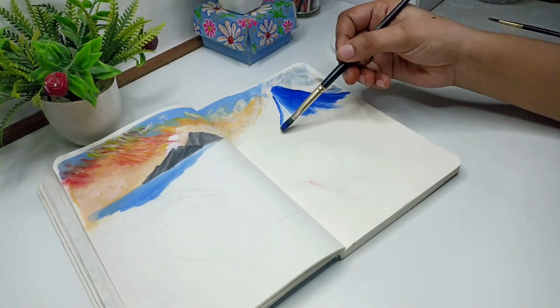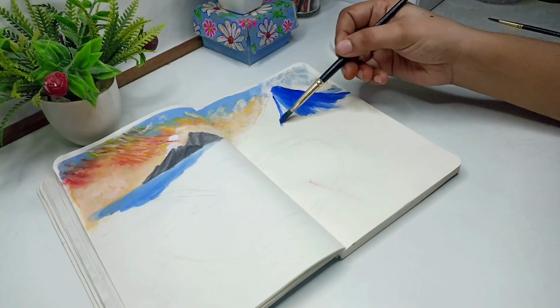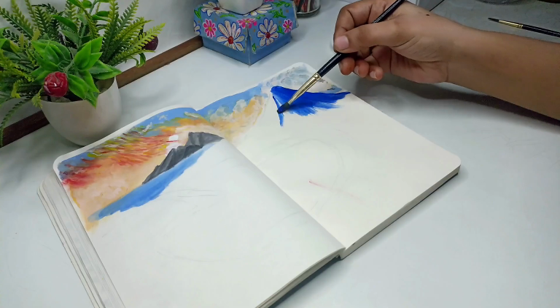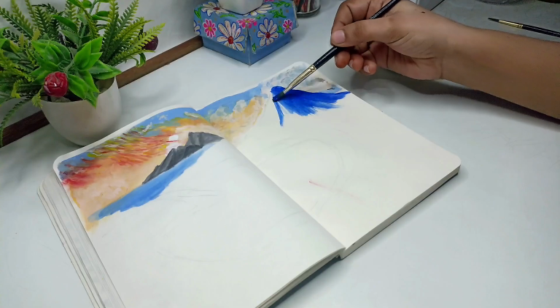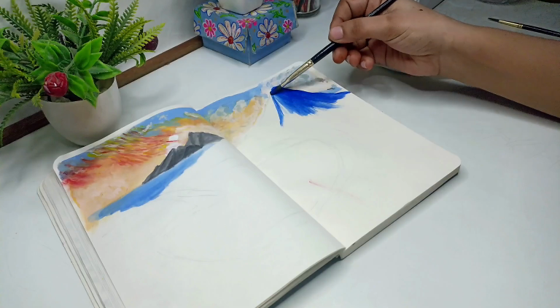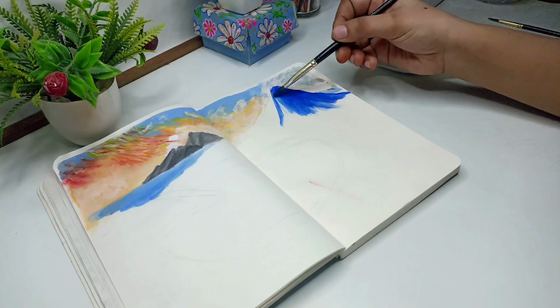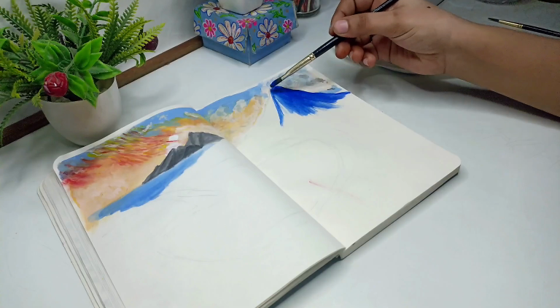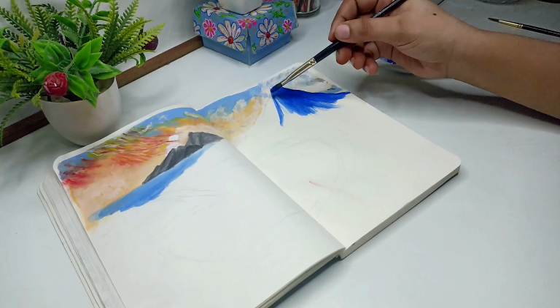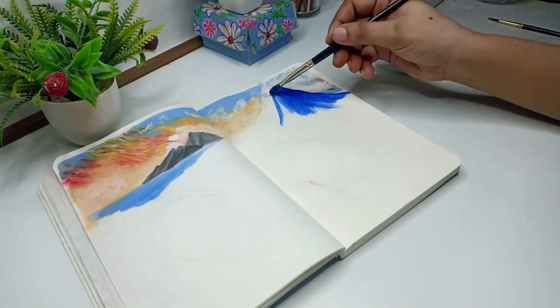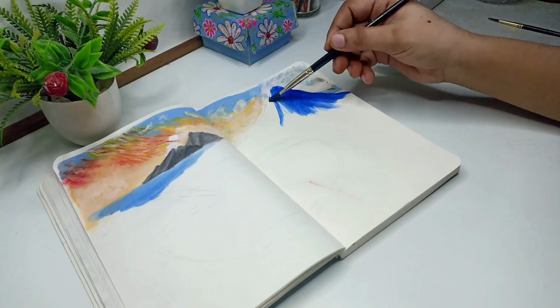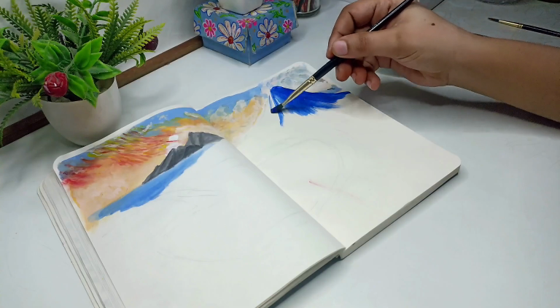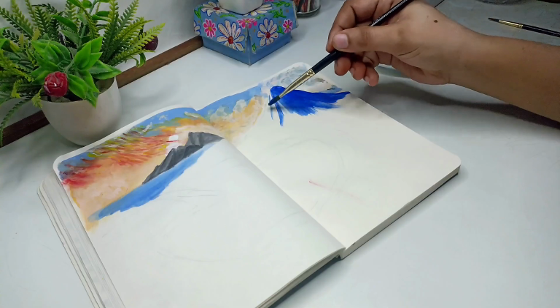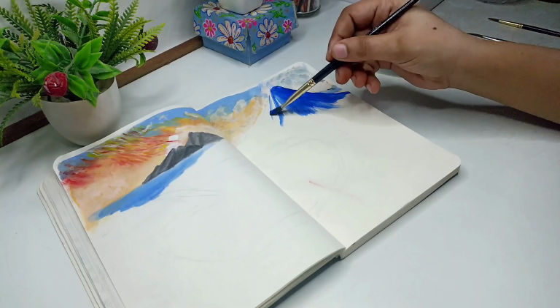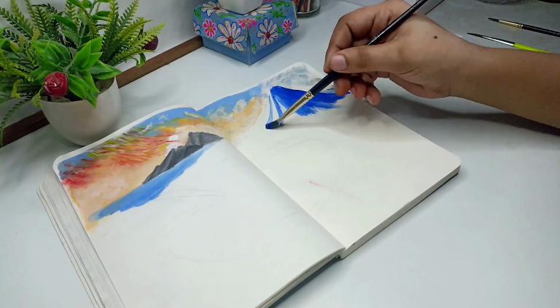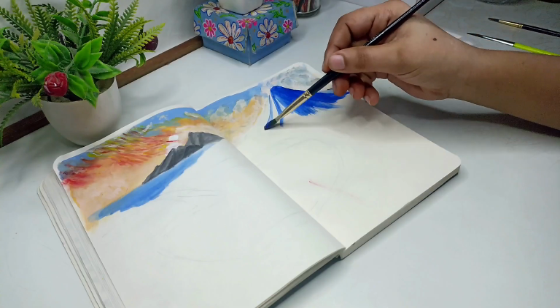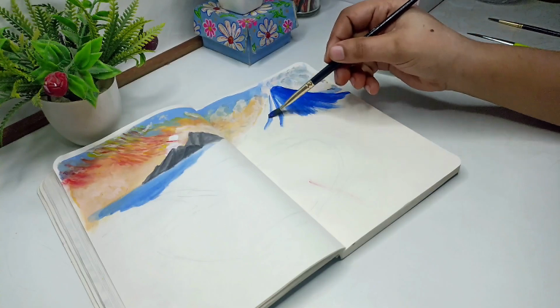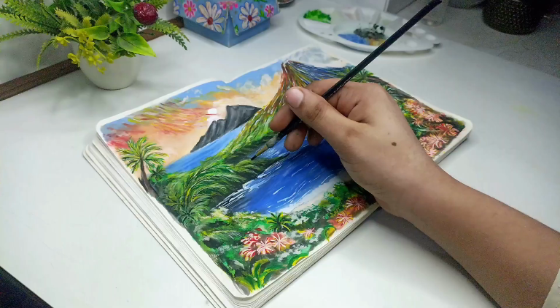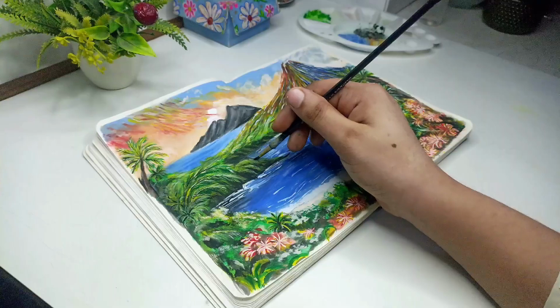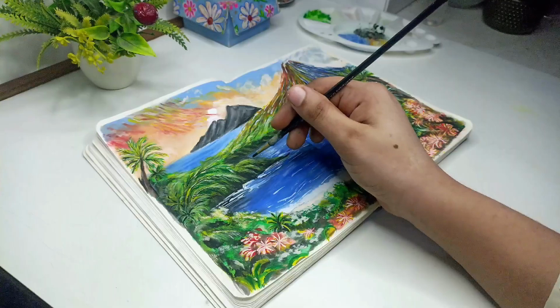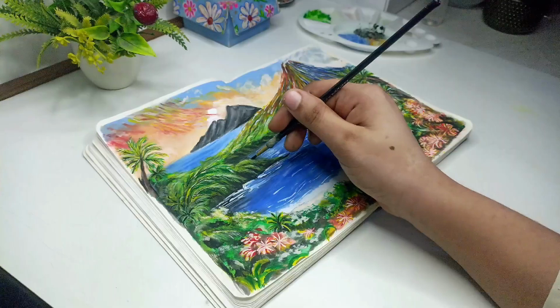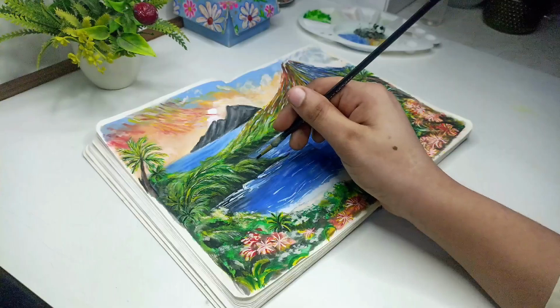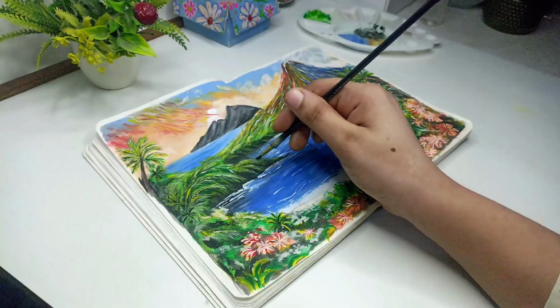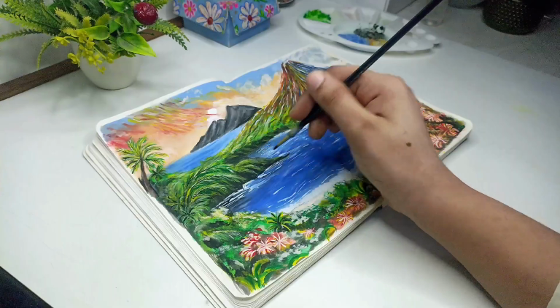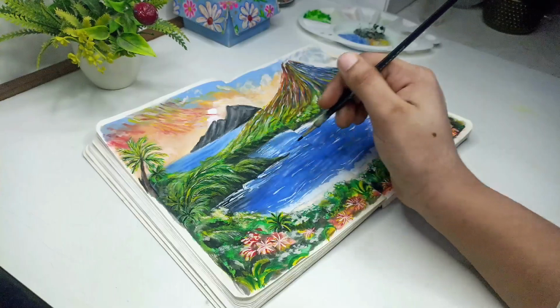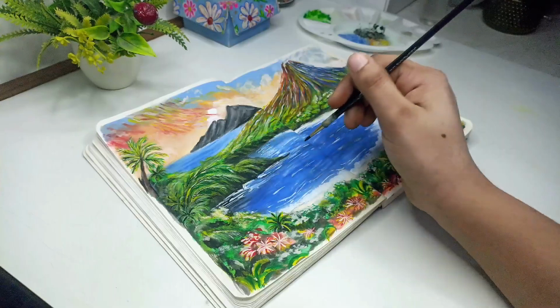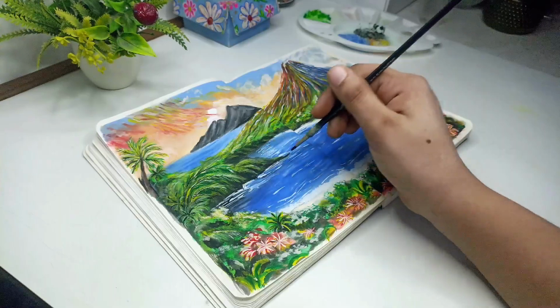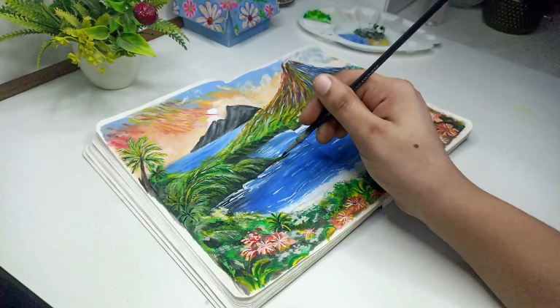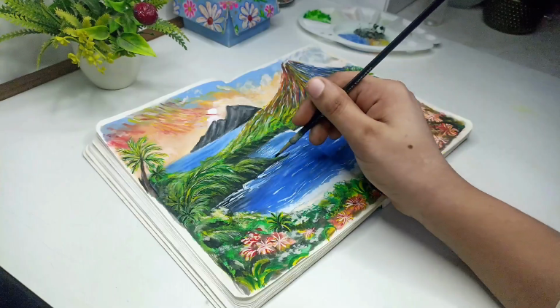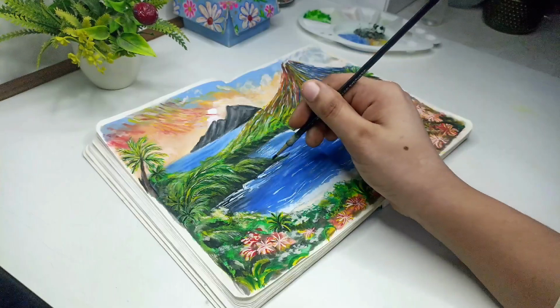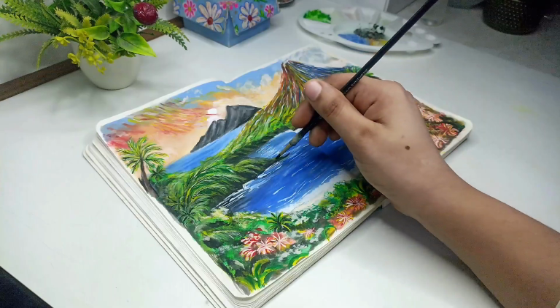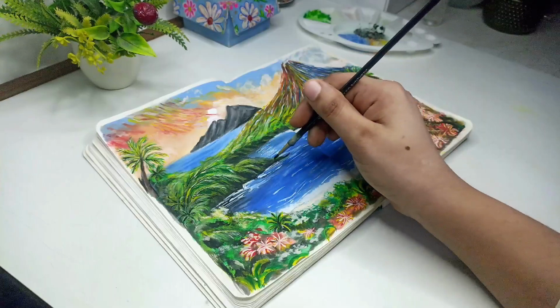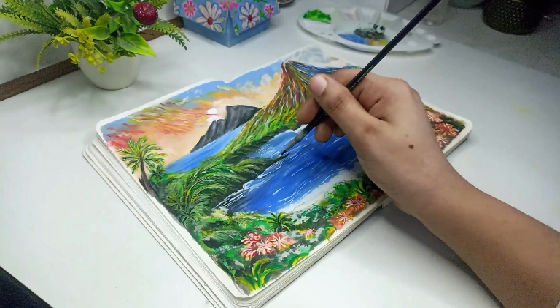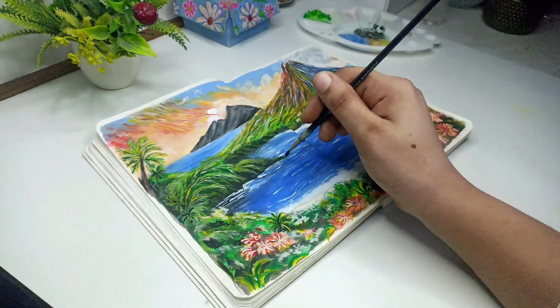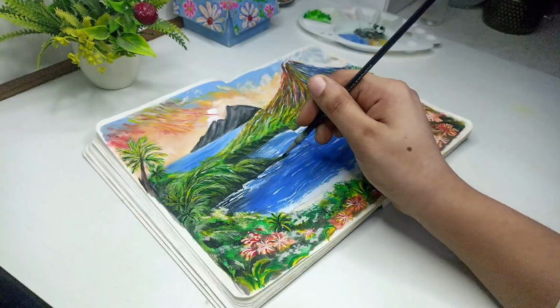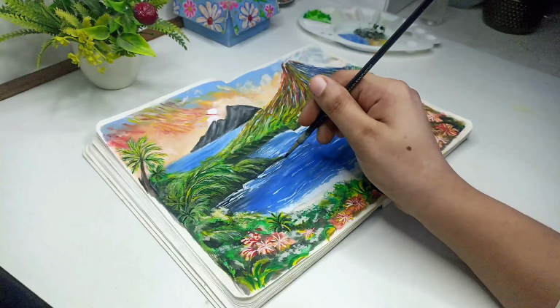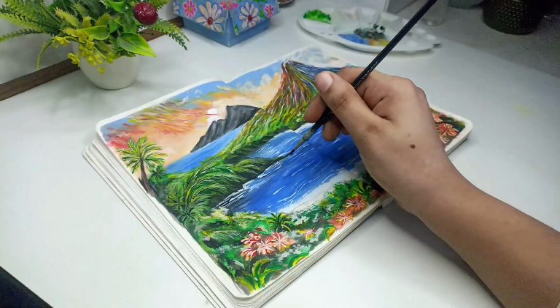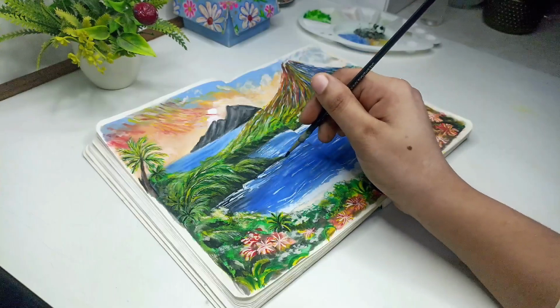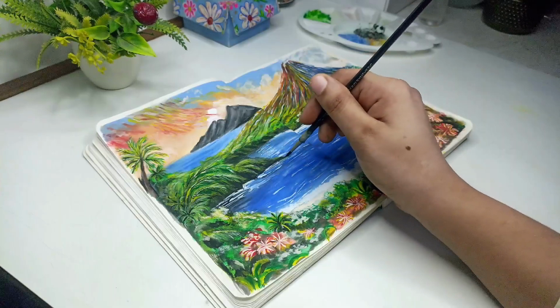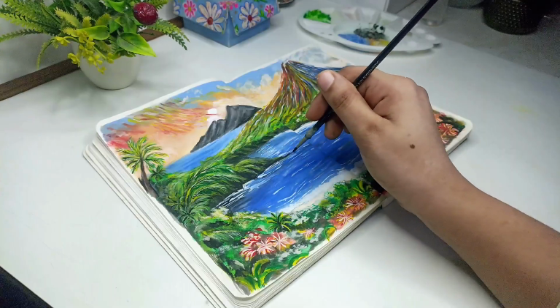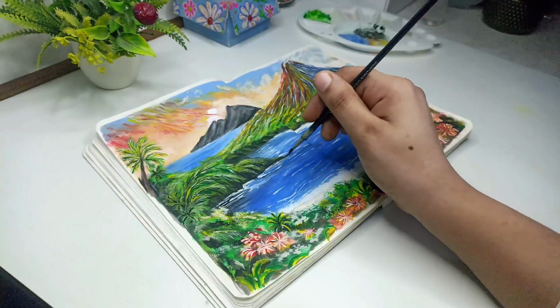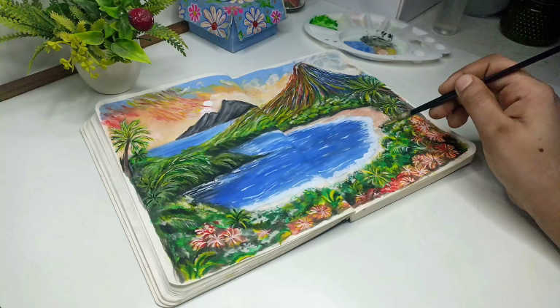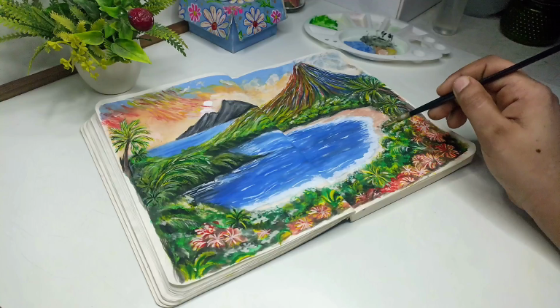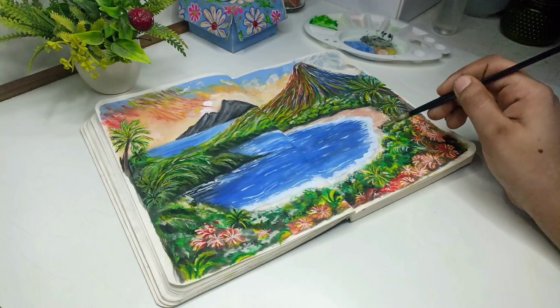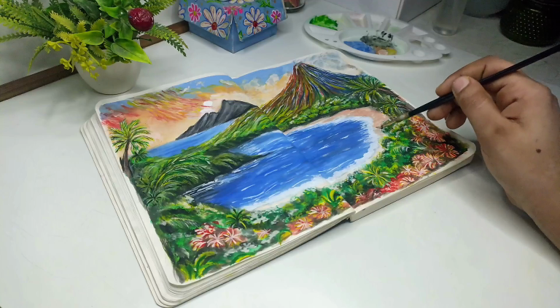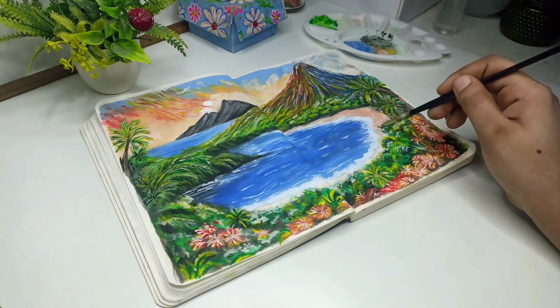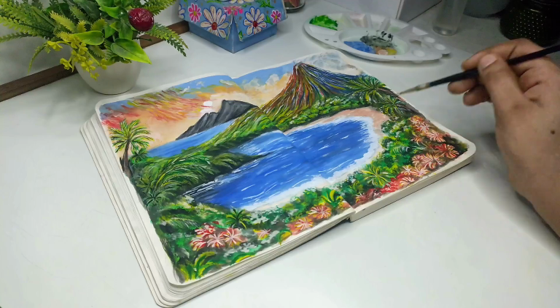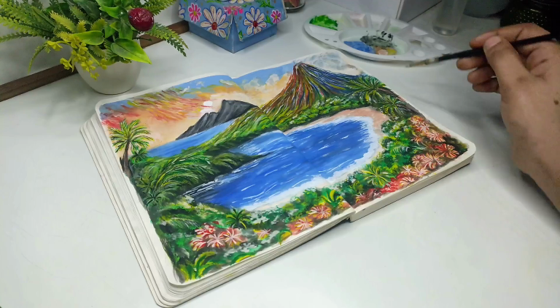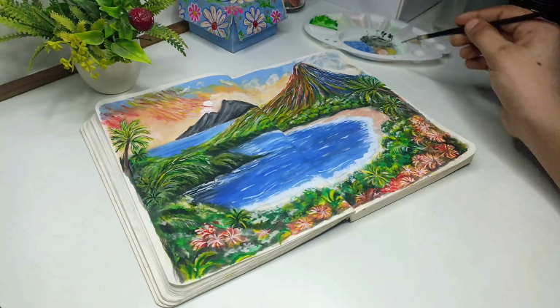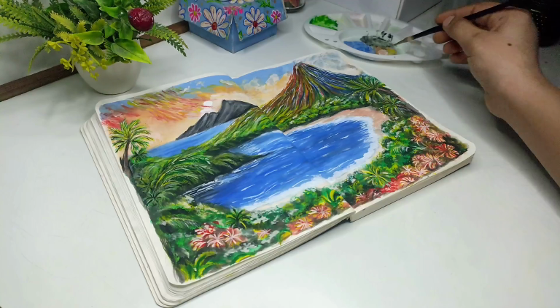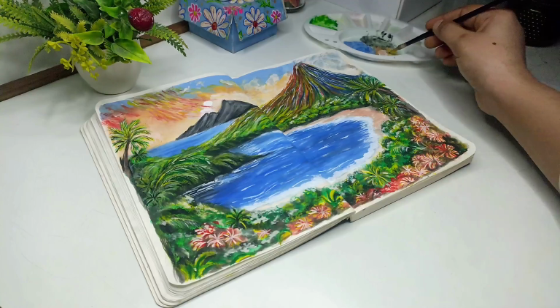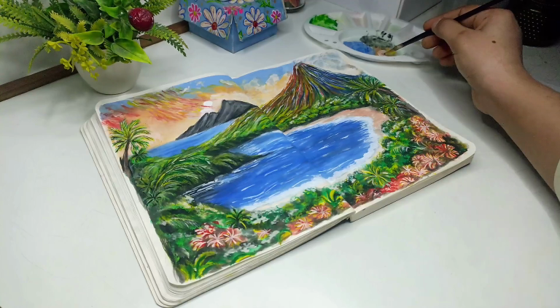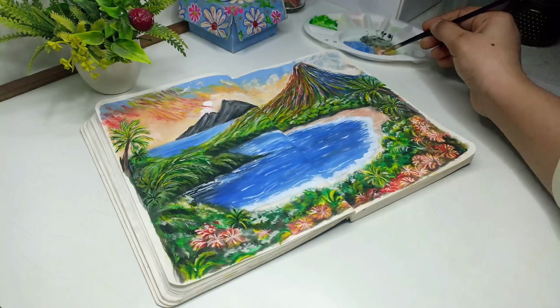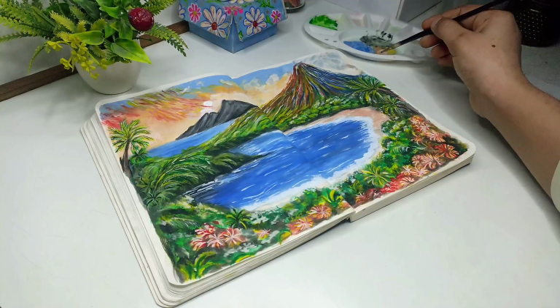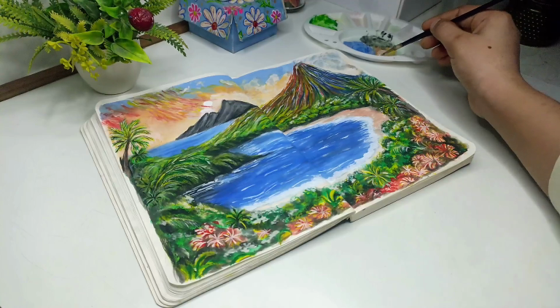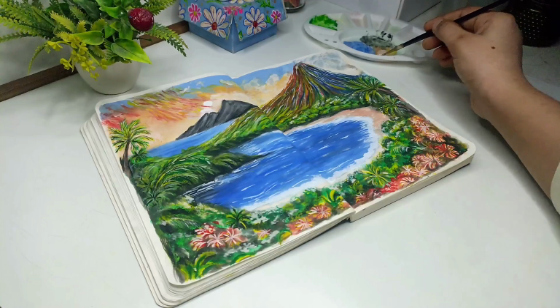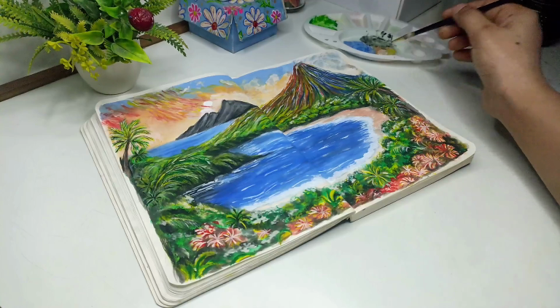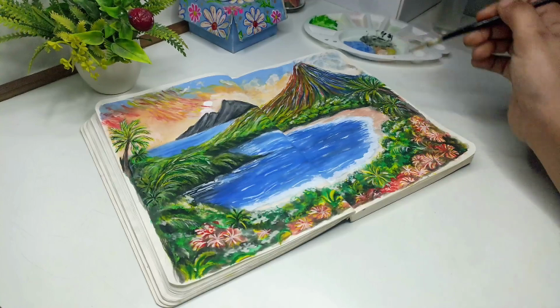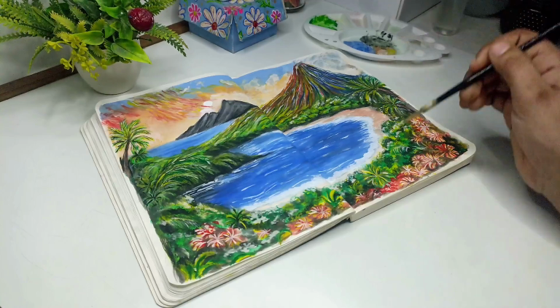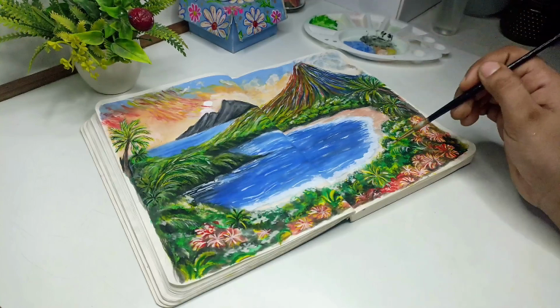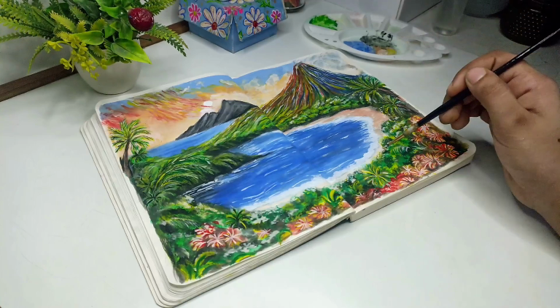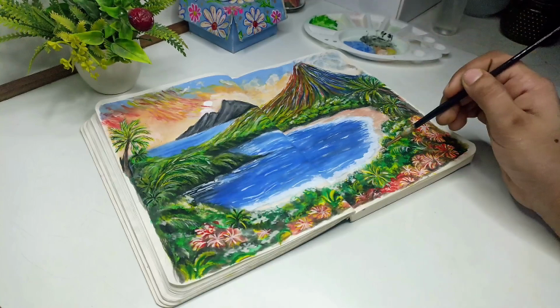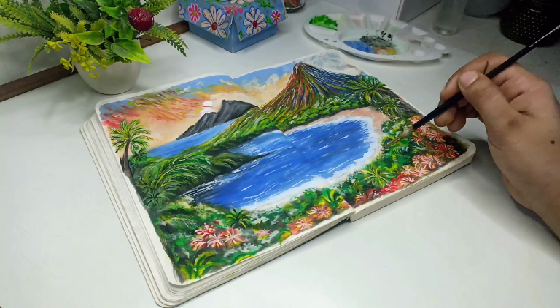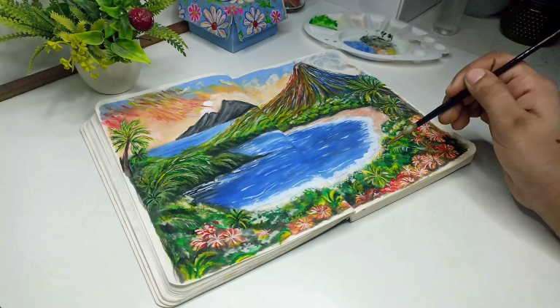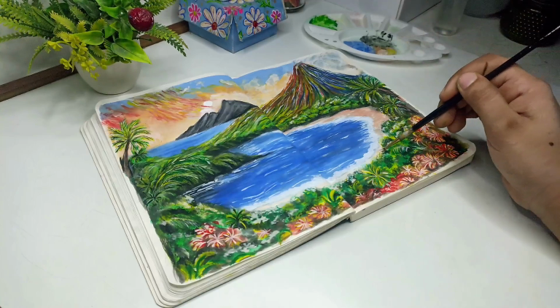Hello everyone, welcome to another video. In this video, we will paint this beautiful sea landscape painting. Let's start.